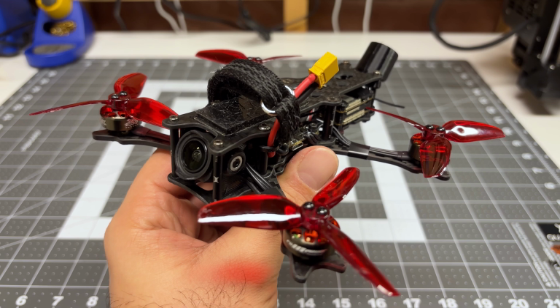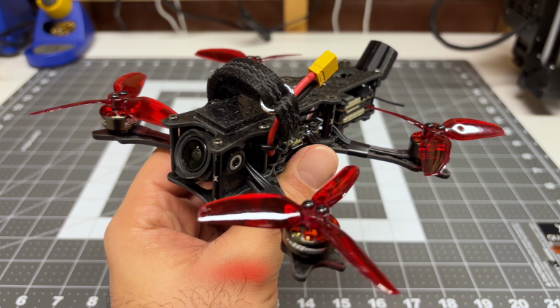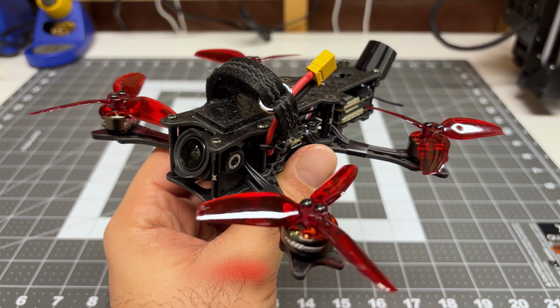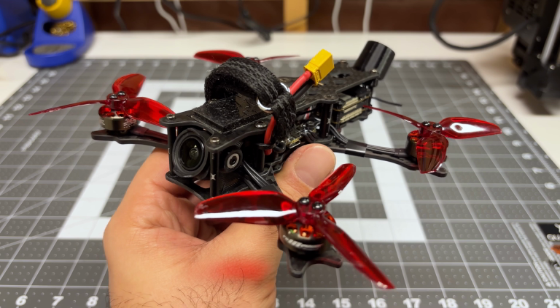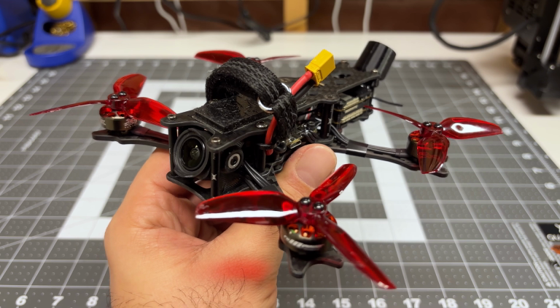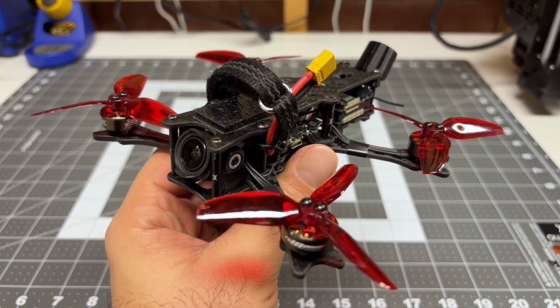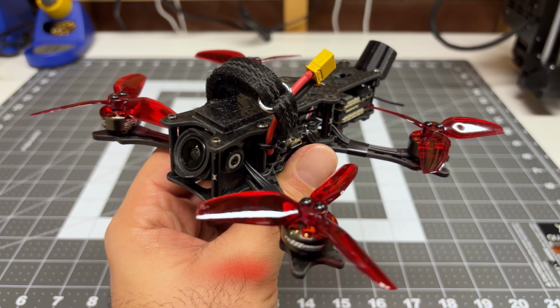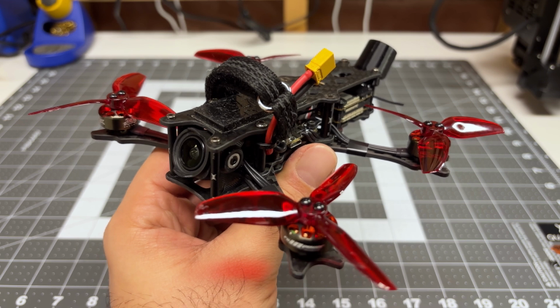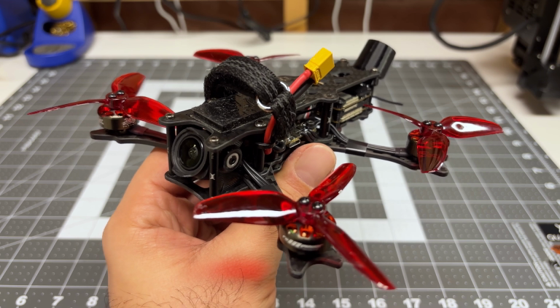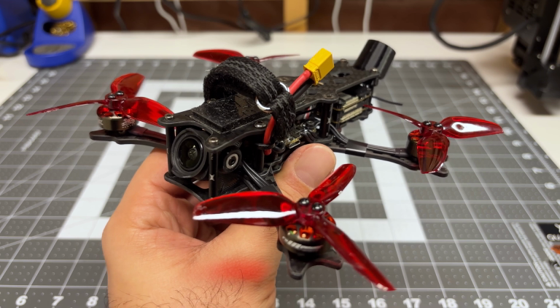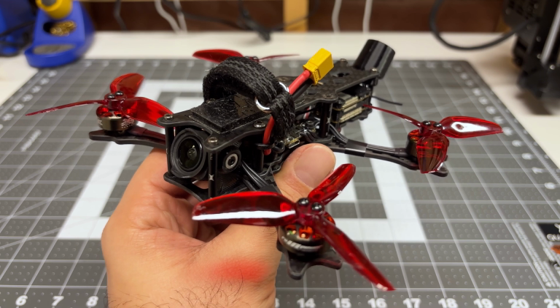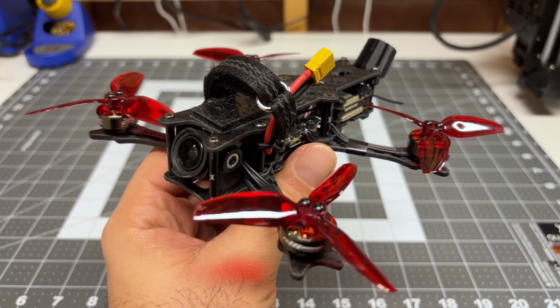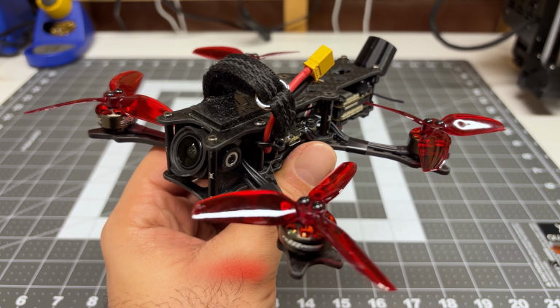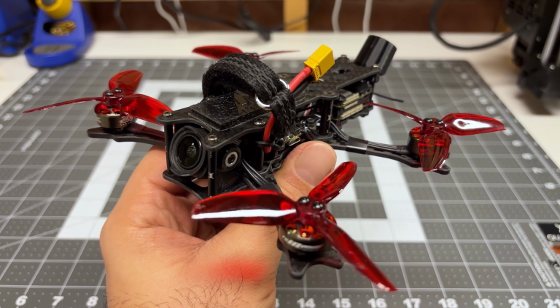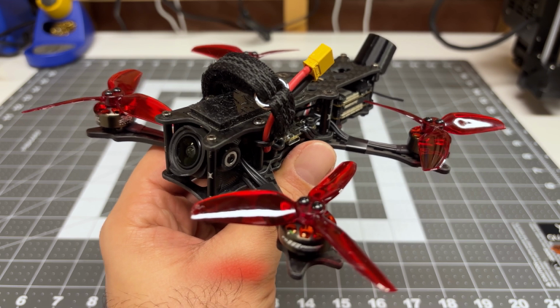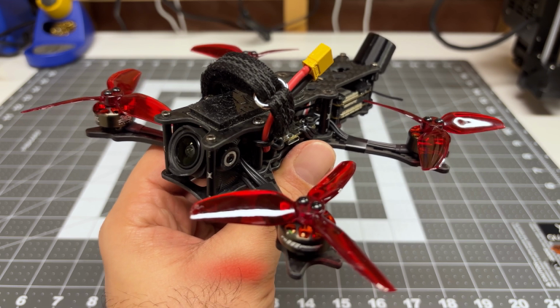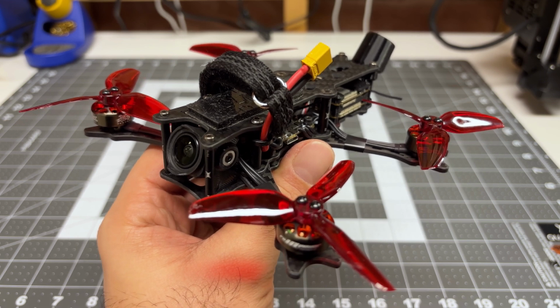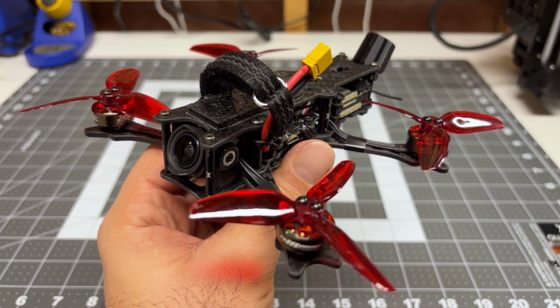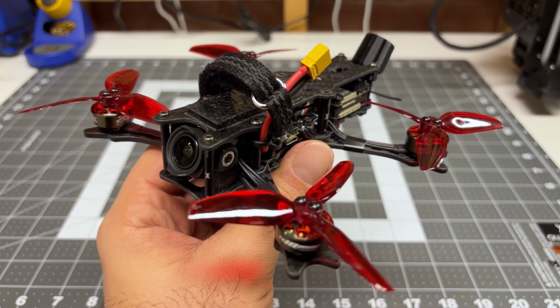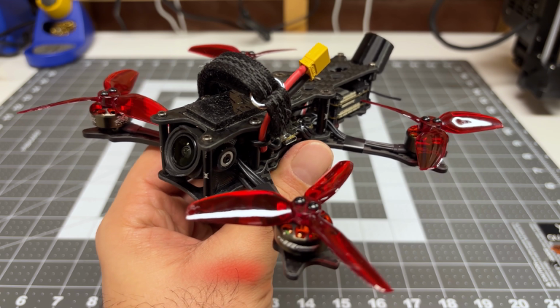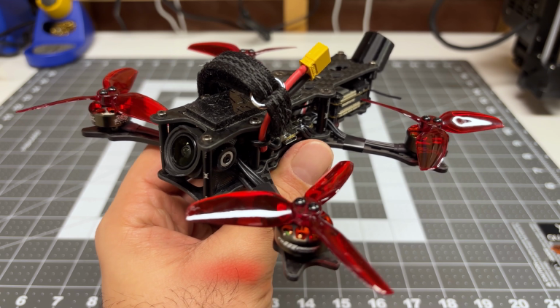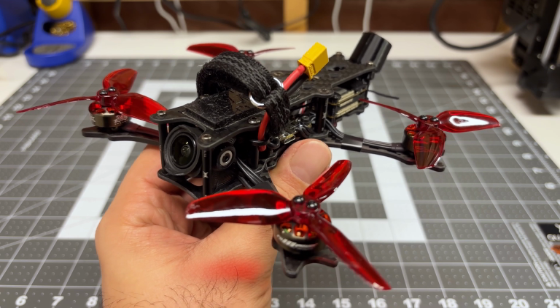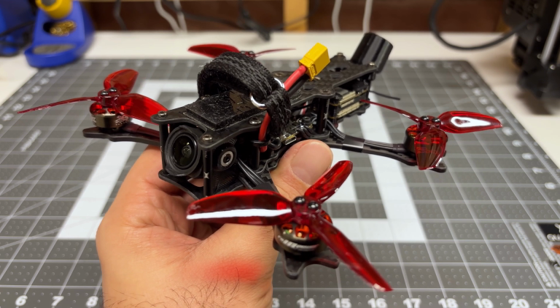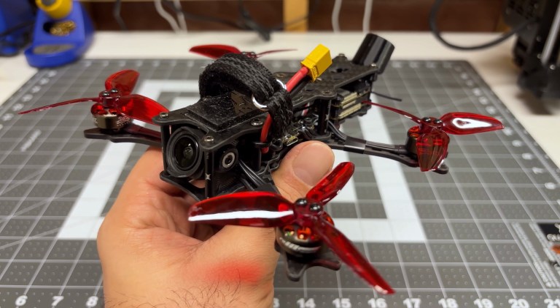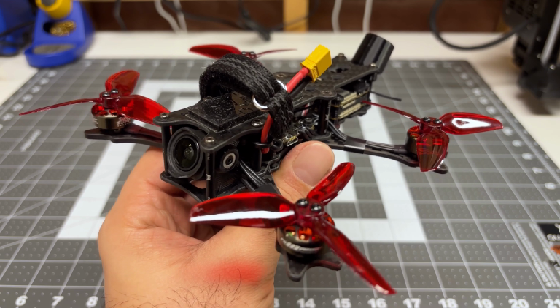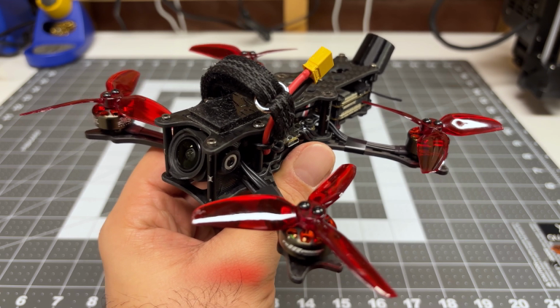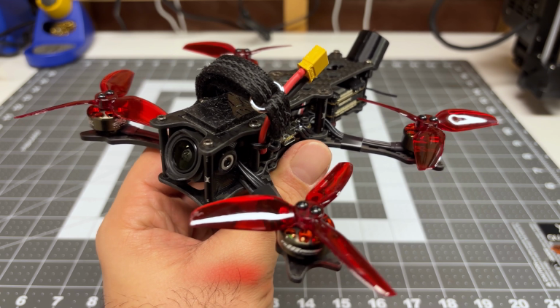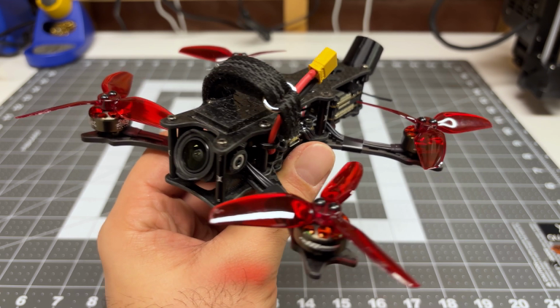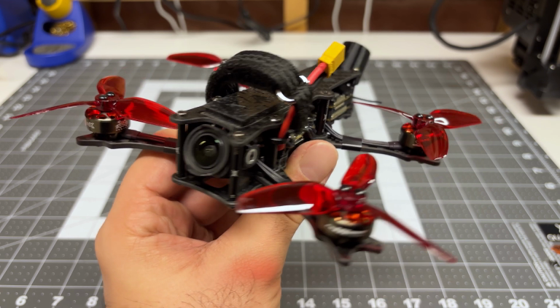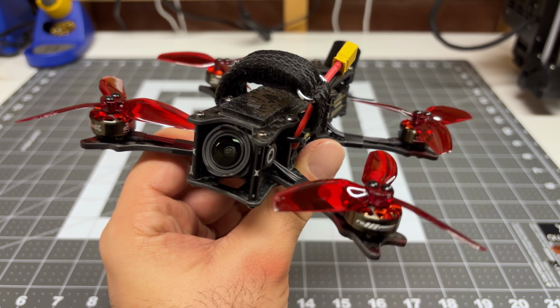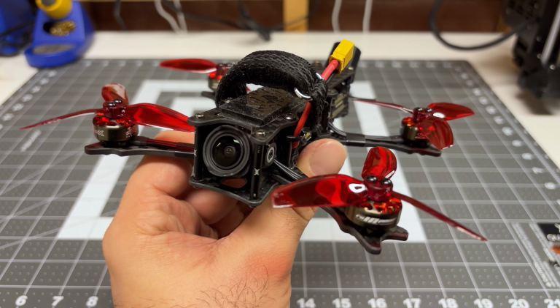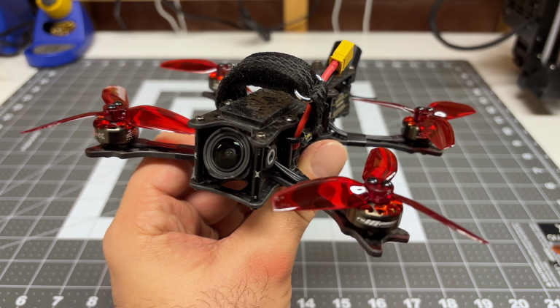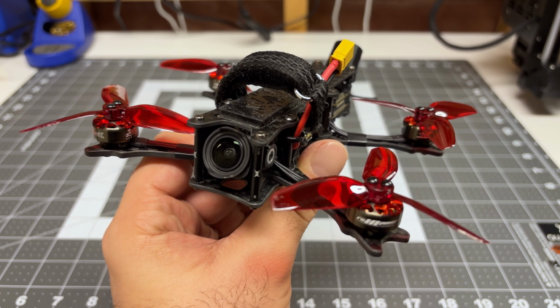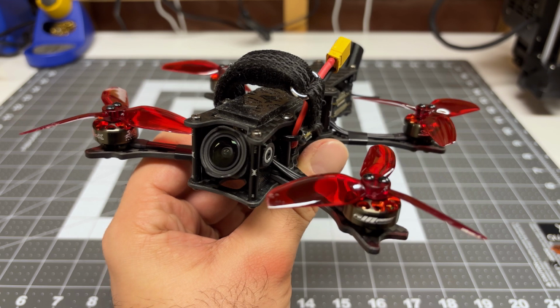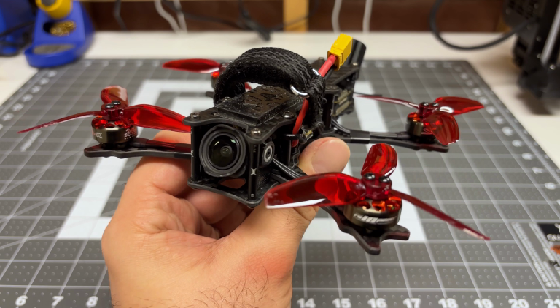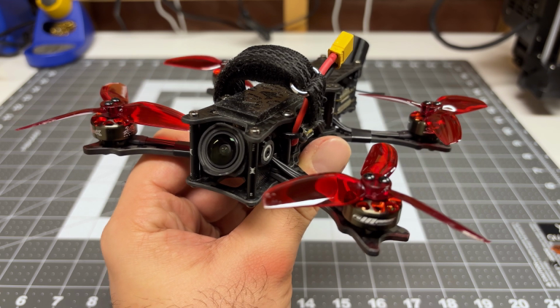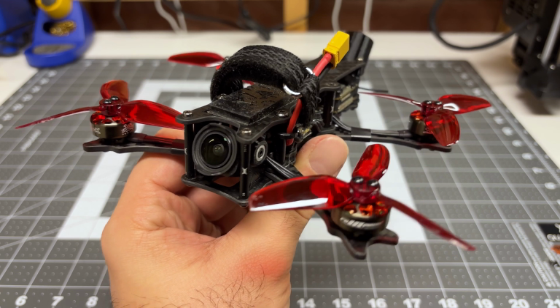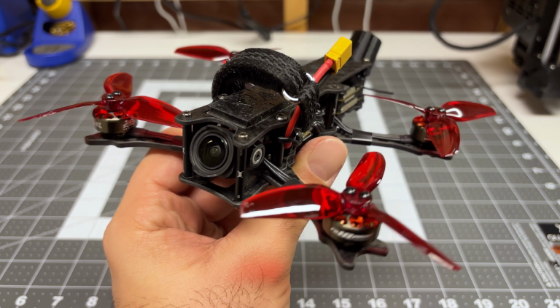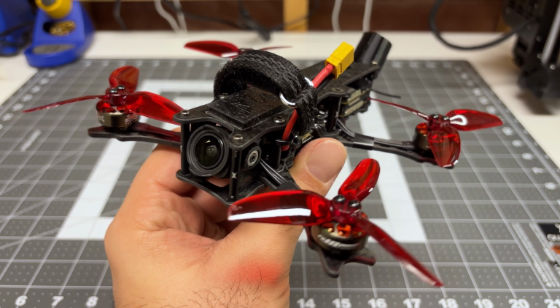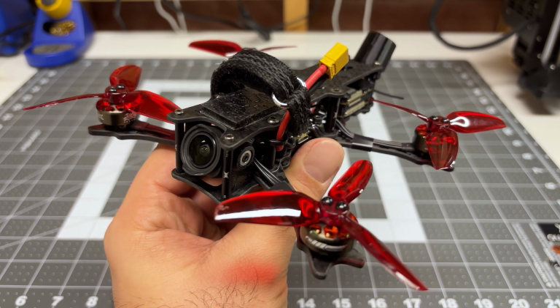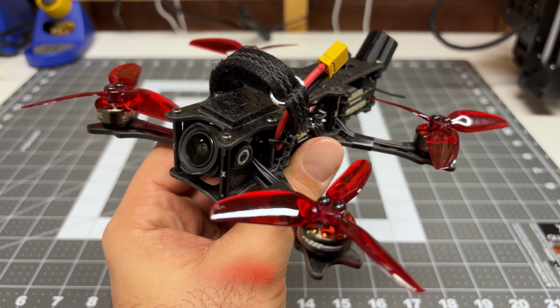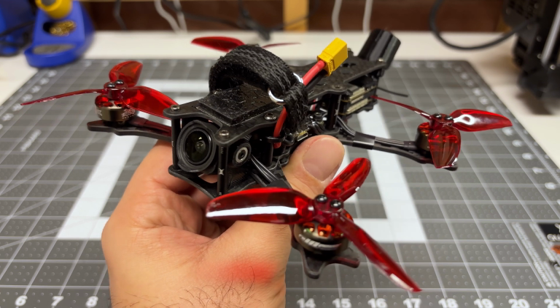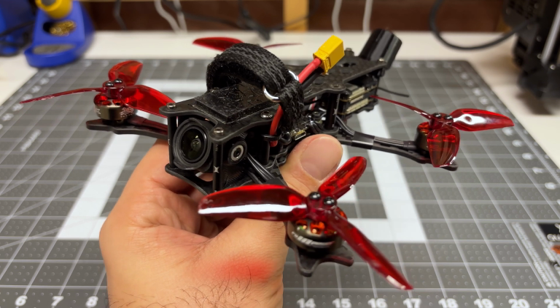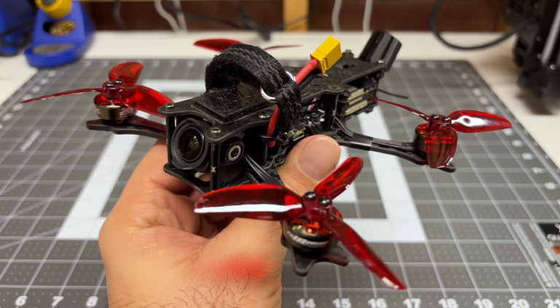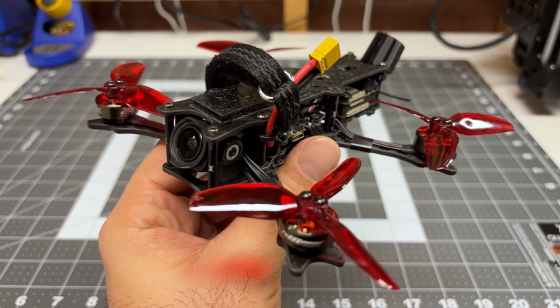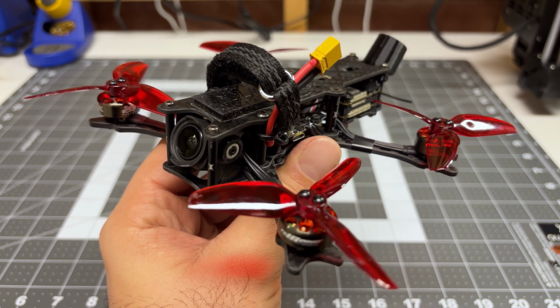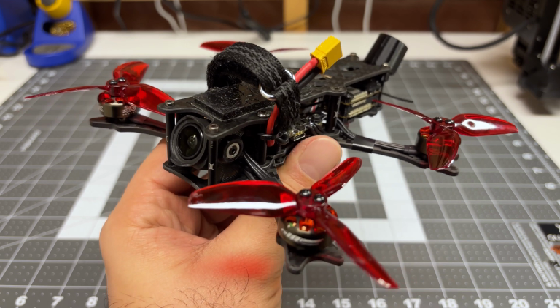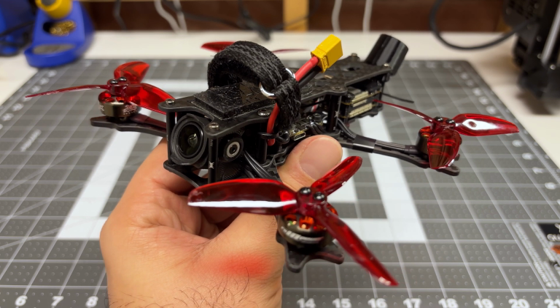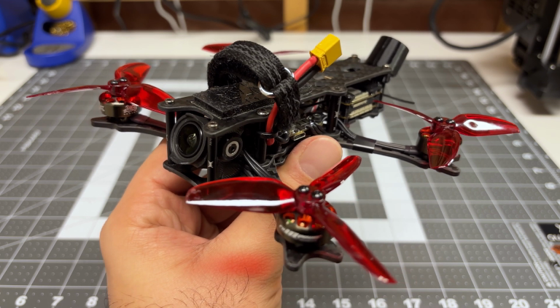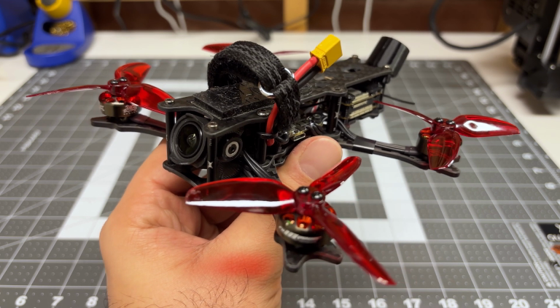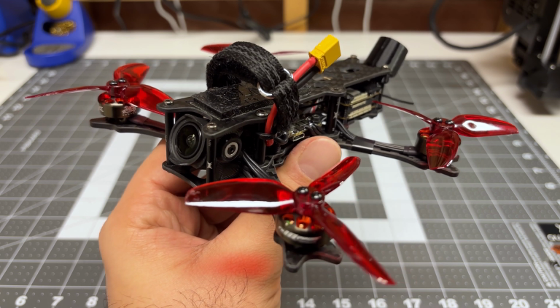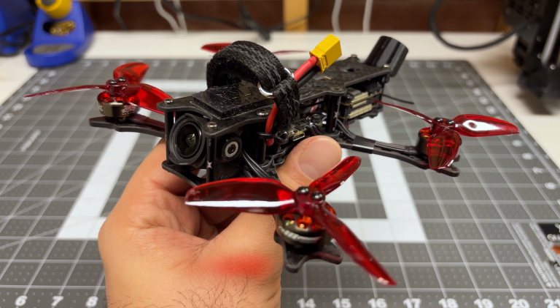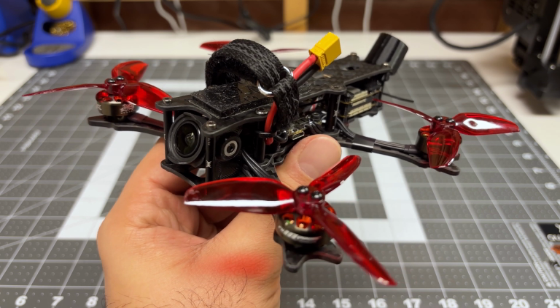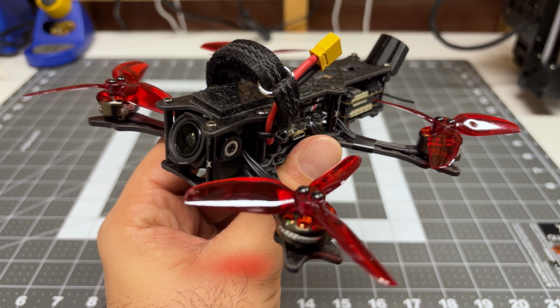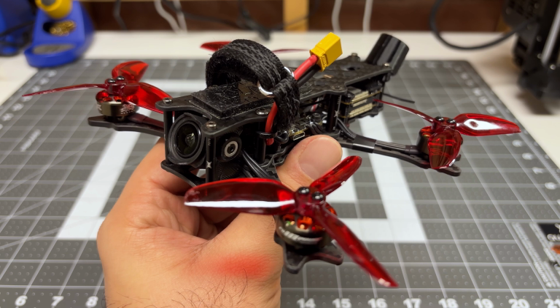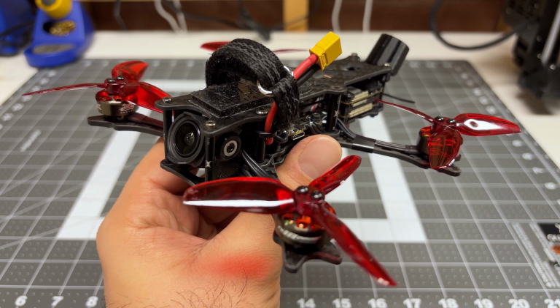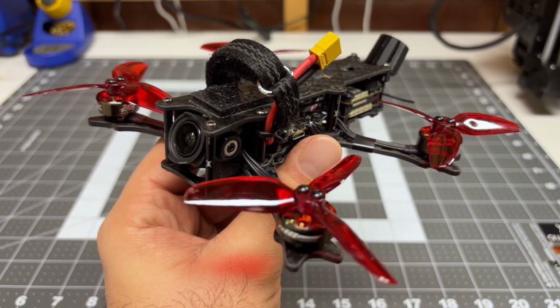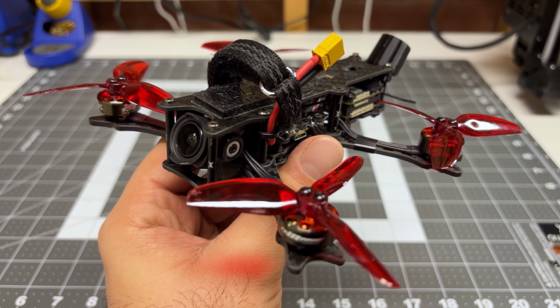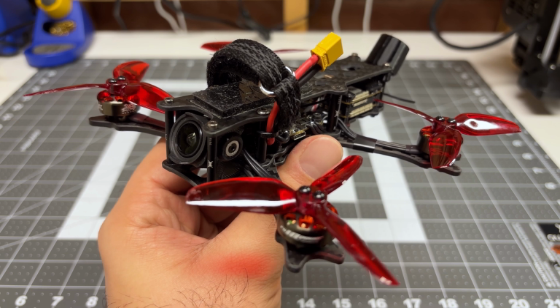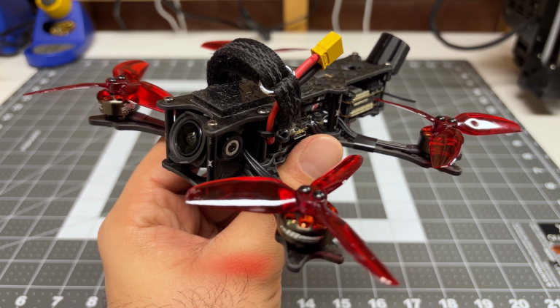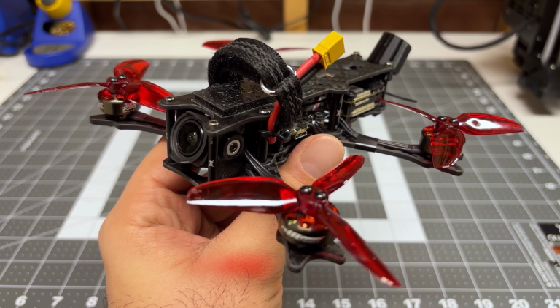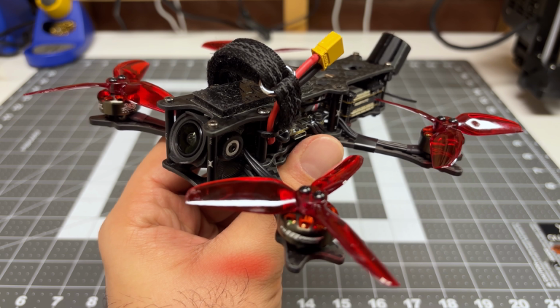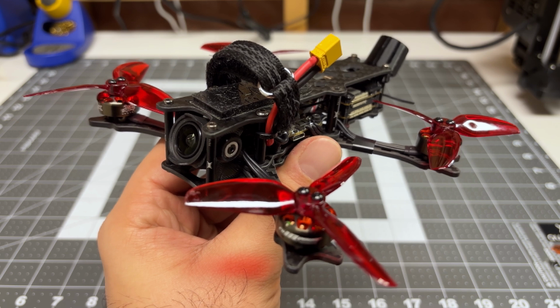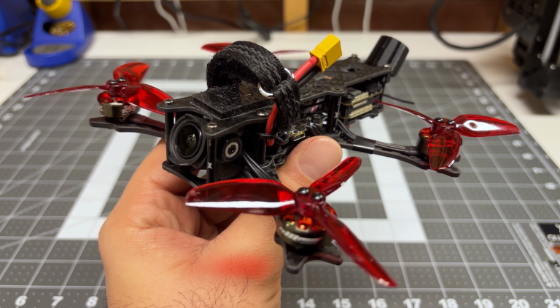Hey folks, it's Mangurl. Welcome back to the channel. I'm going to attempt to upgrade this — my Daily Flyer Quadmilla Siren F3 Split.